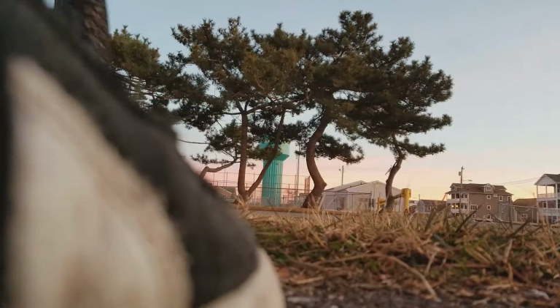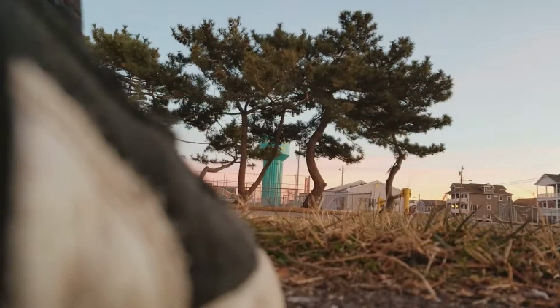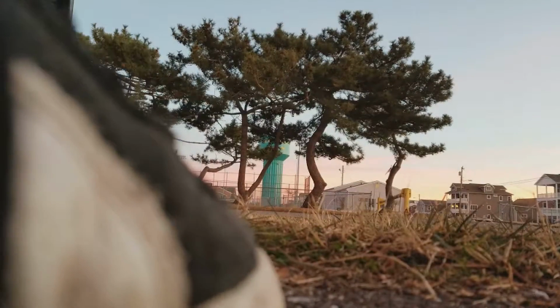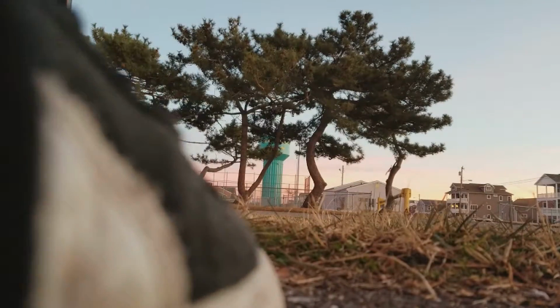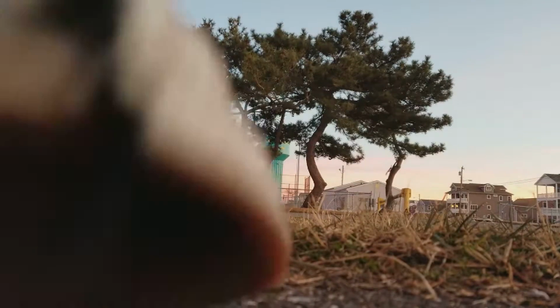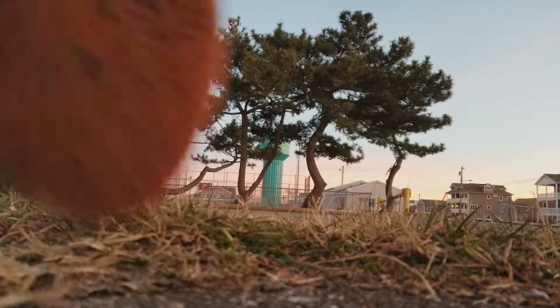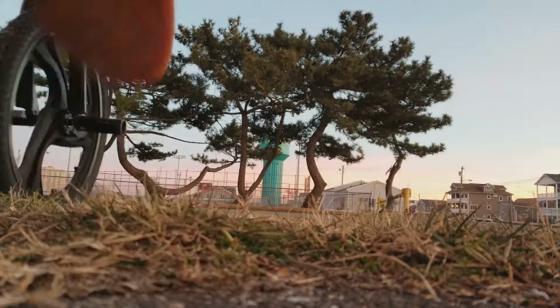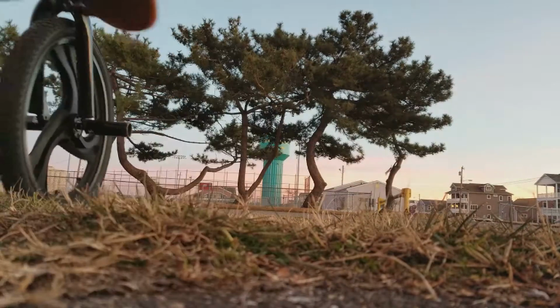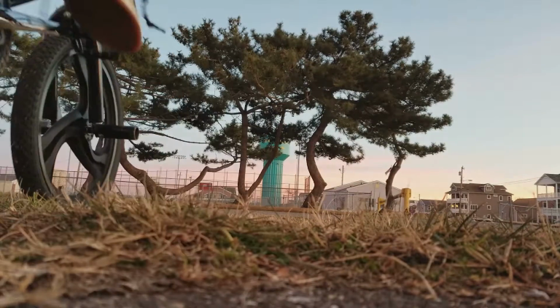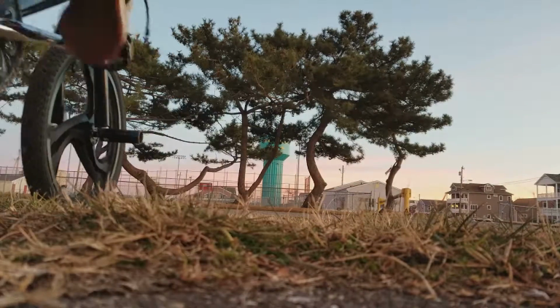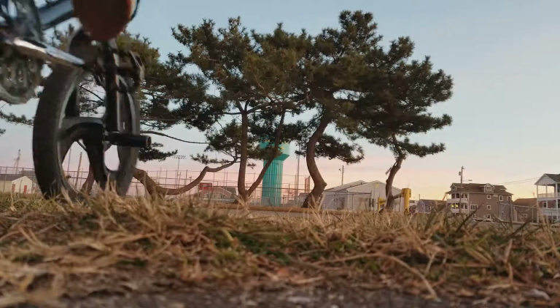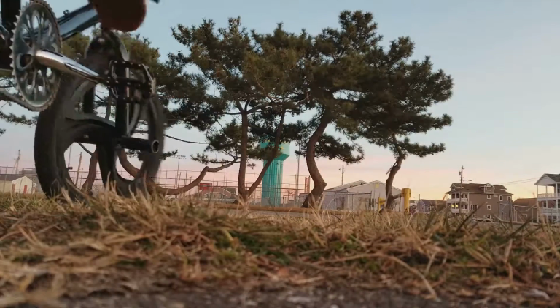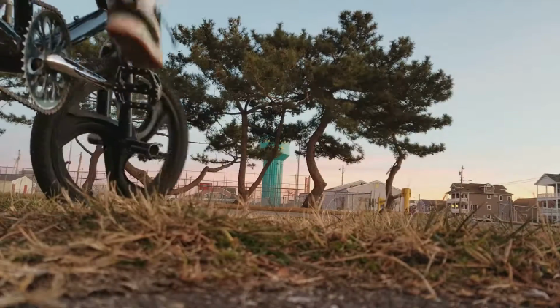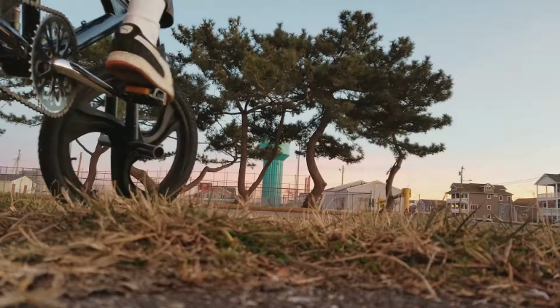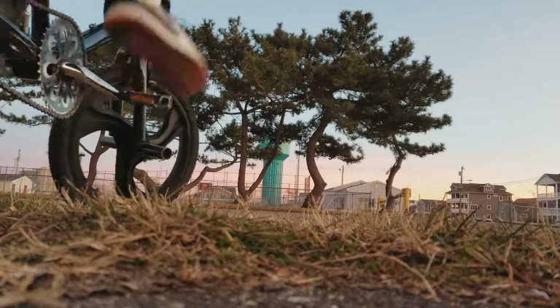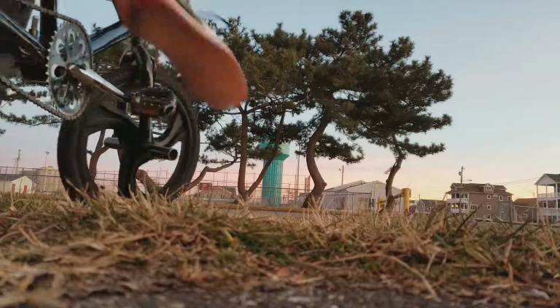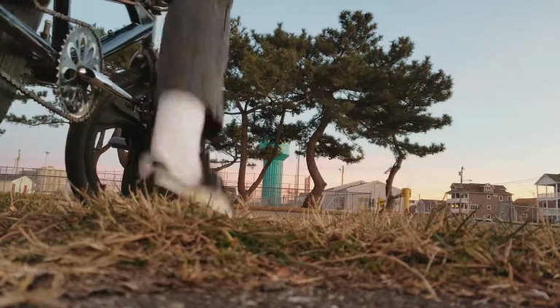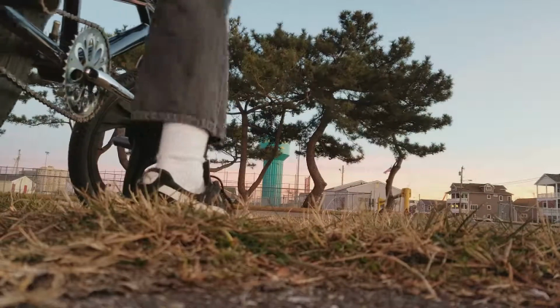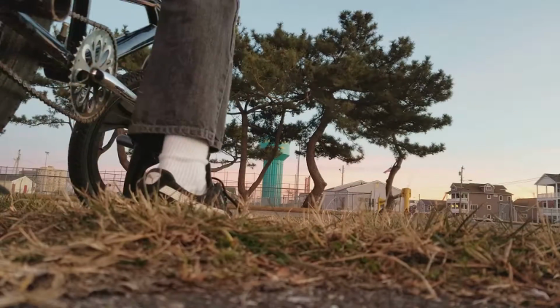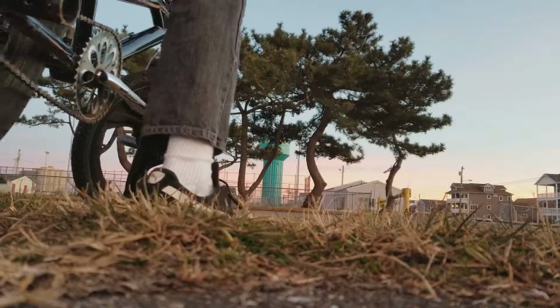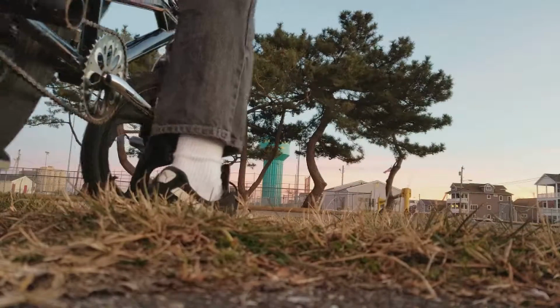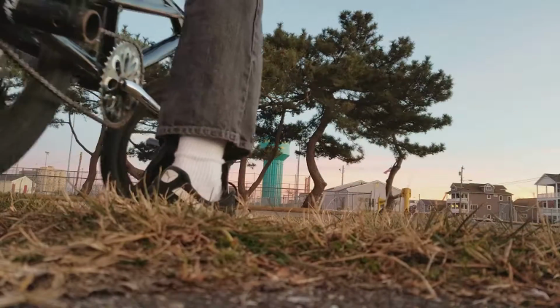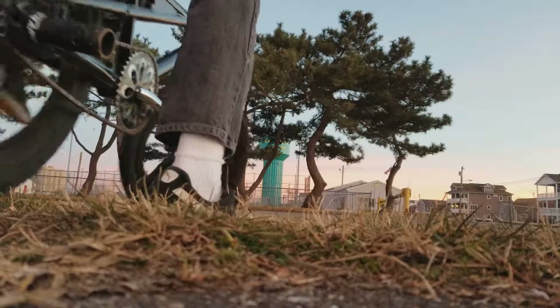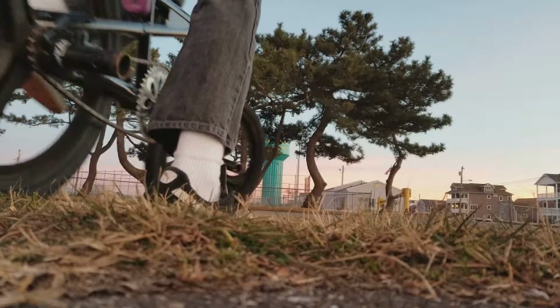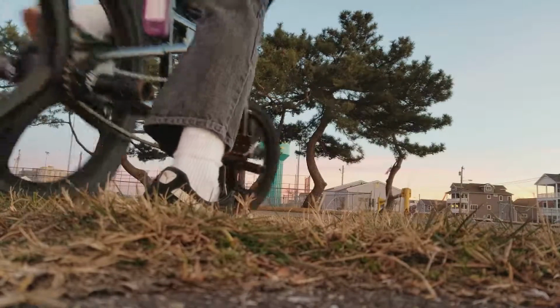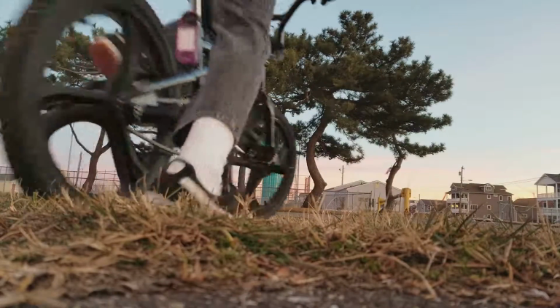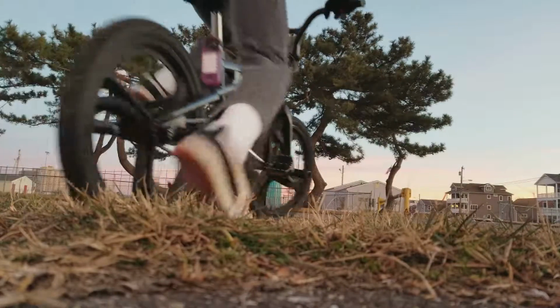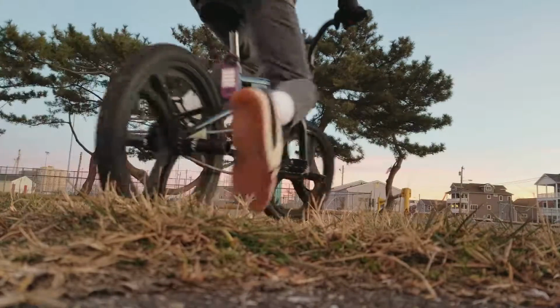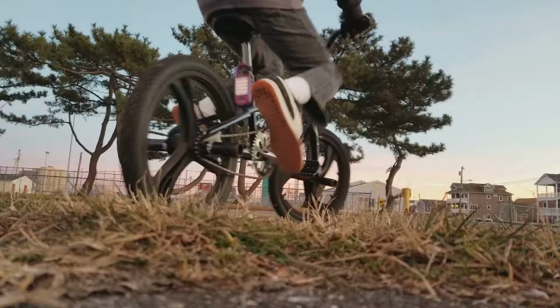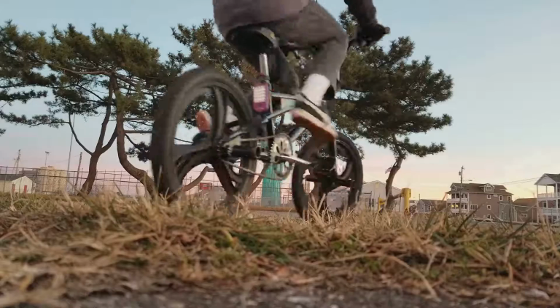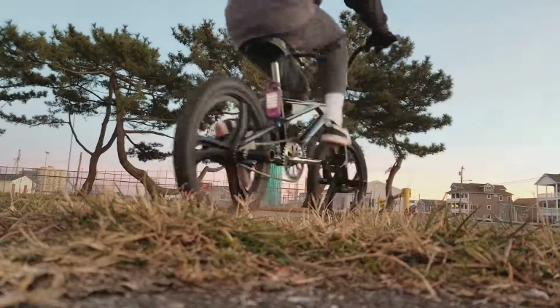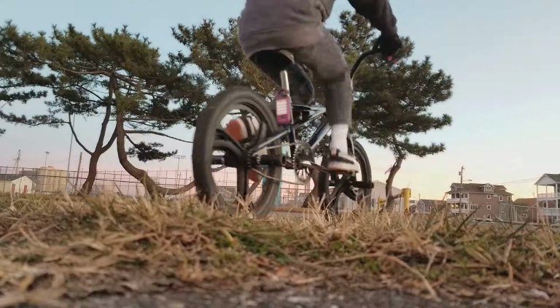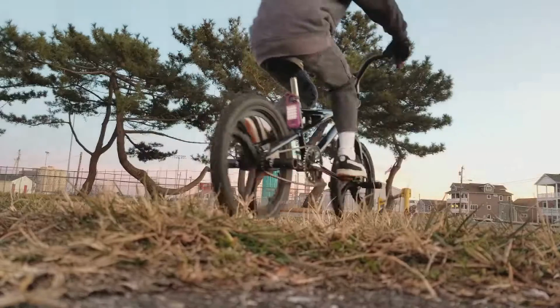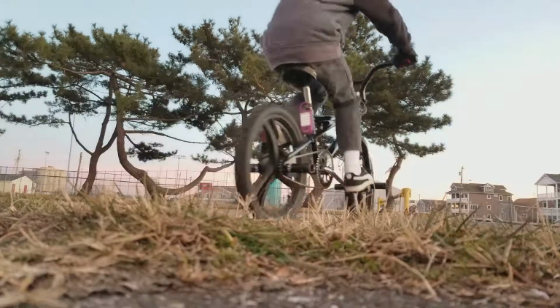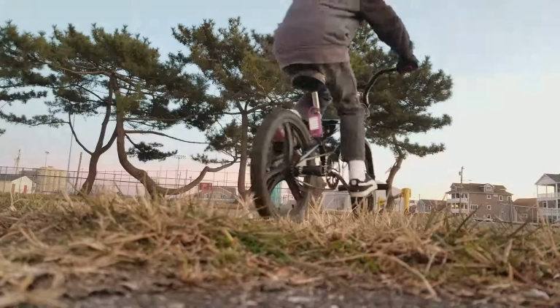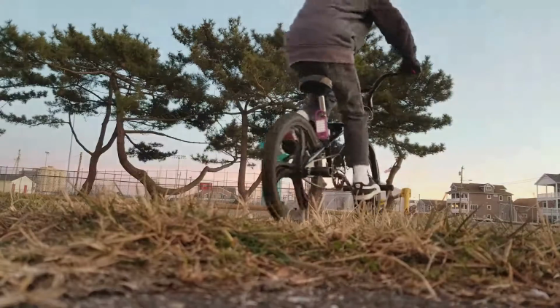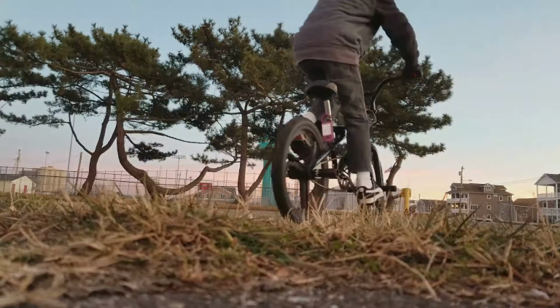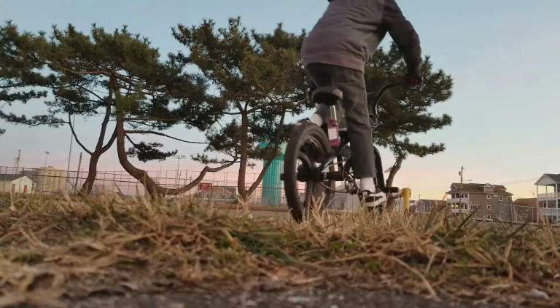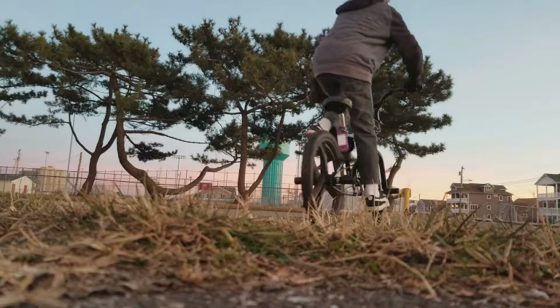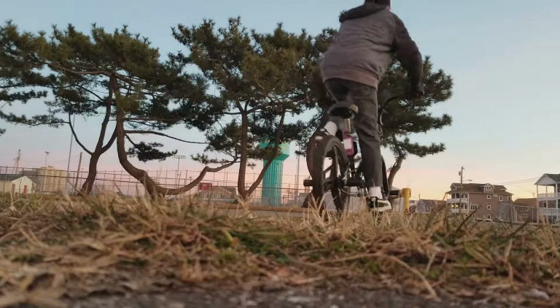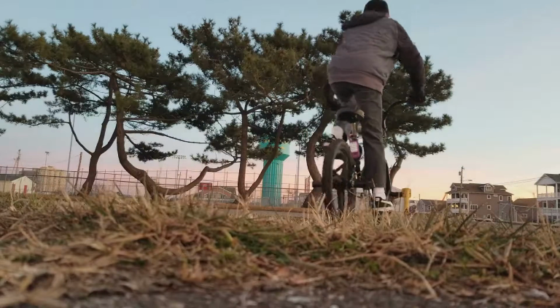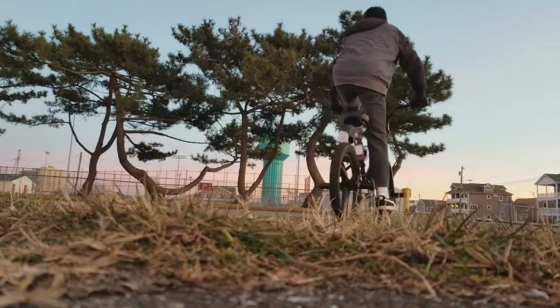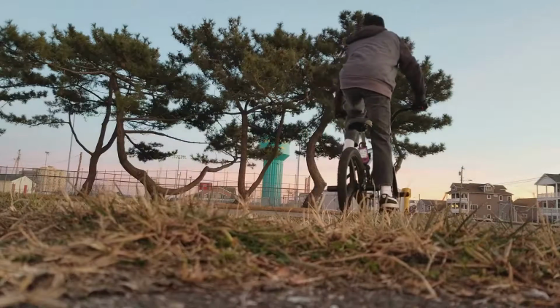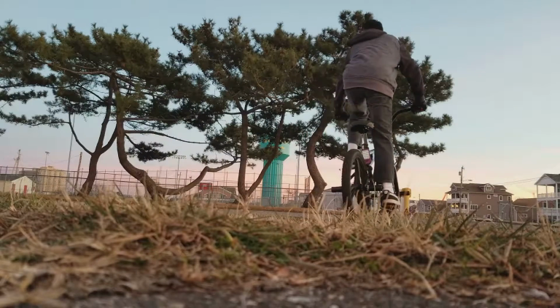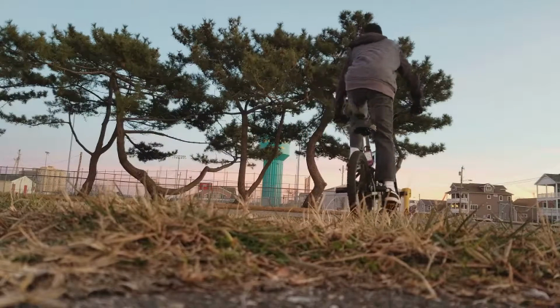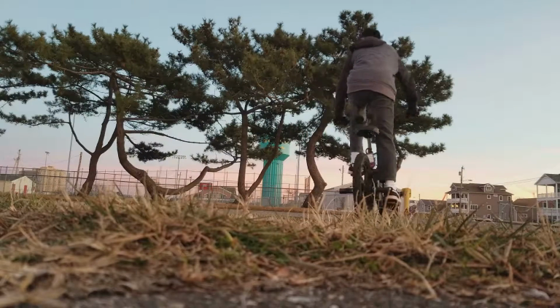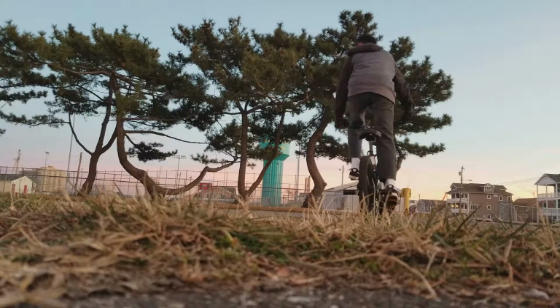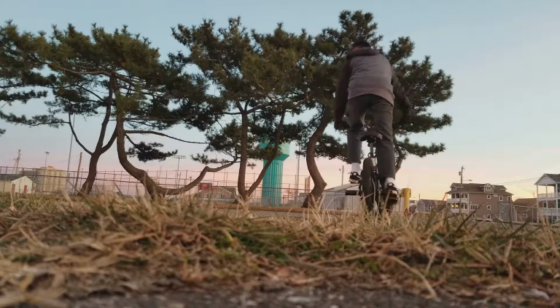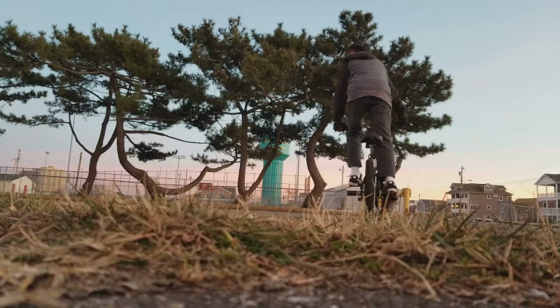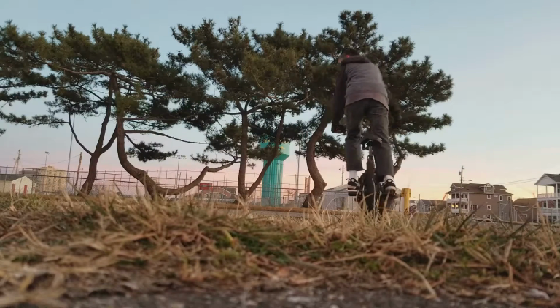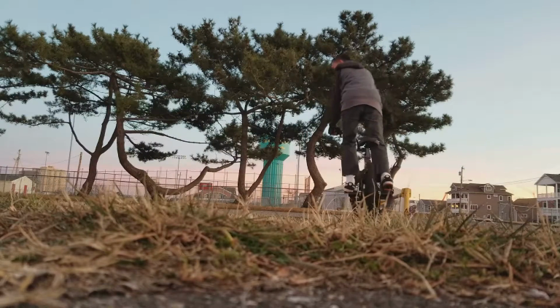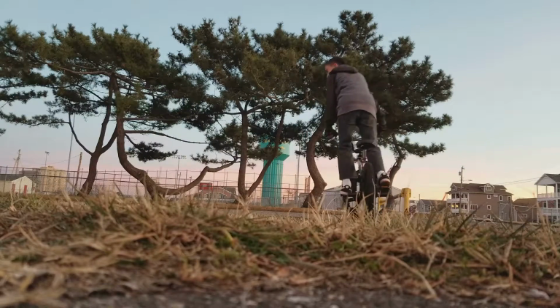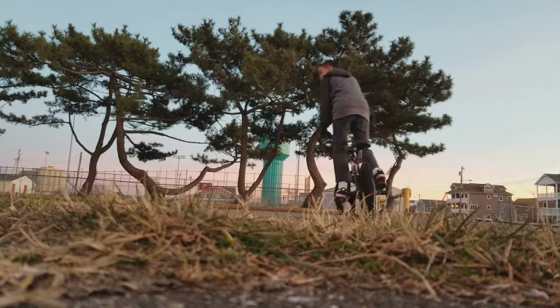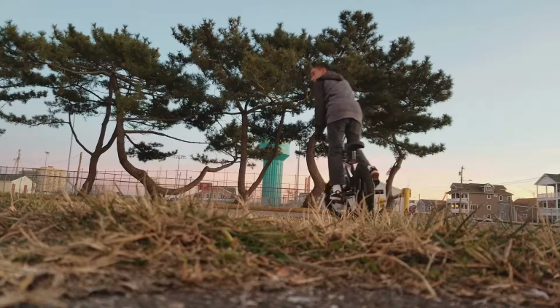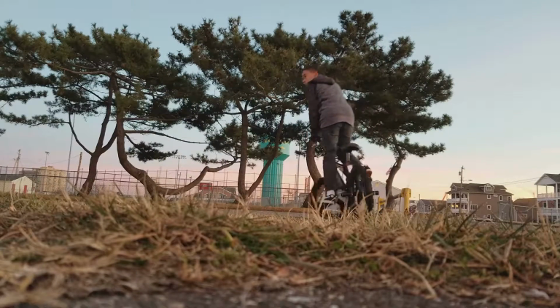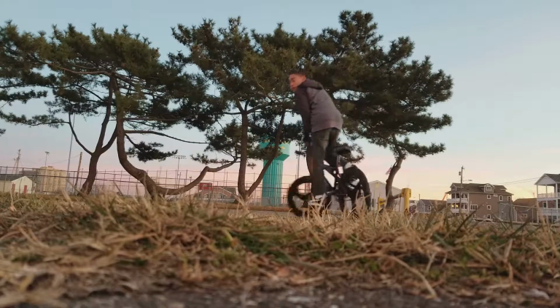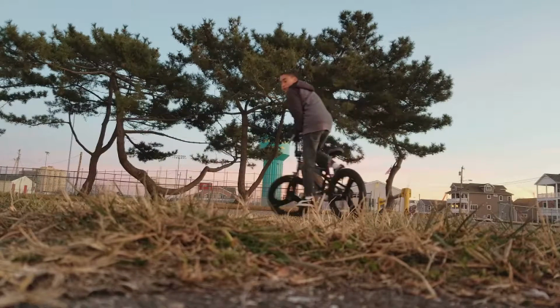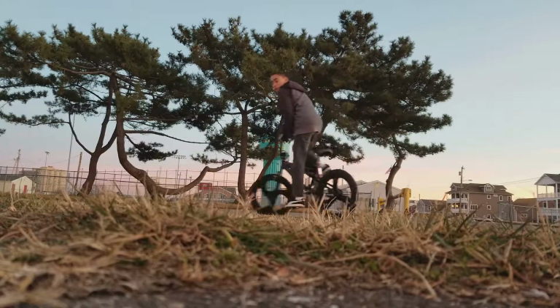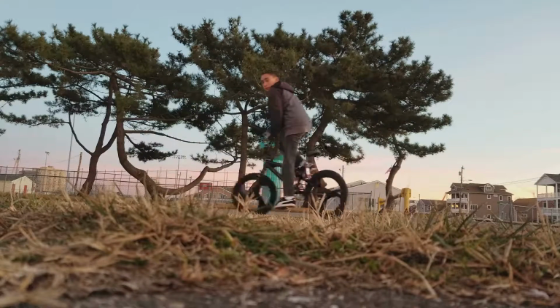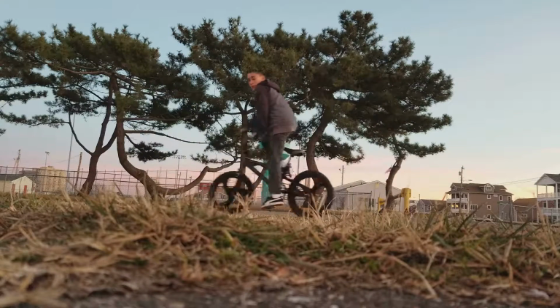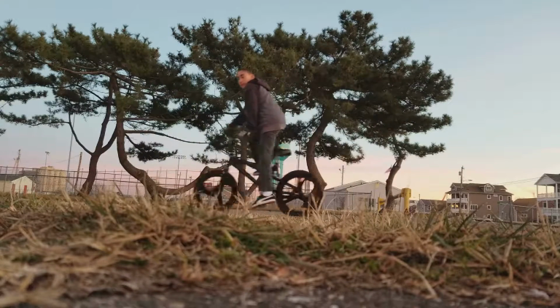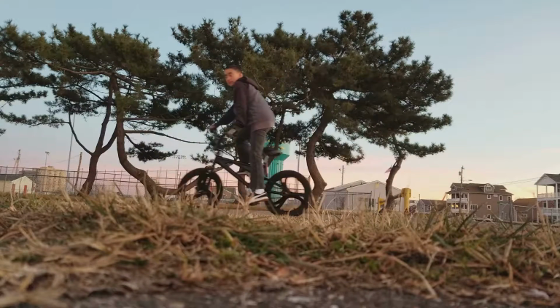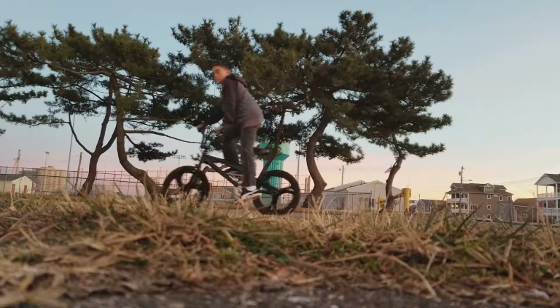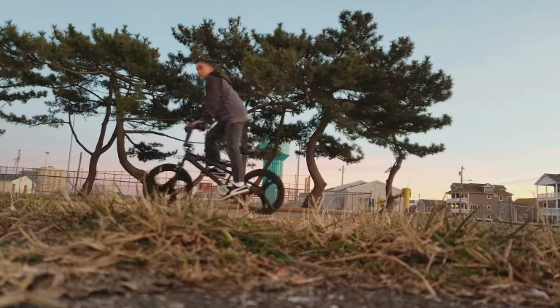I'm going to take a couple more wheelies for you guys. This is how I really have to take it.